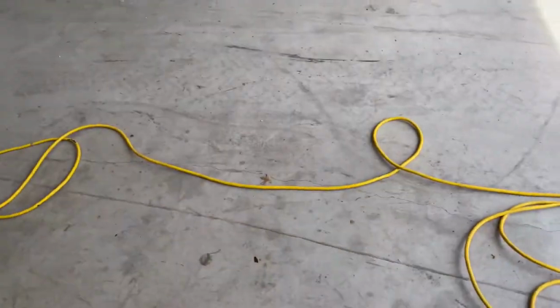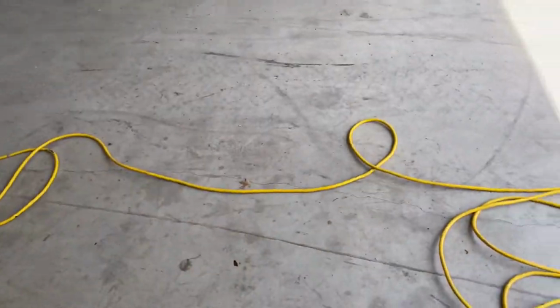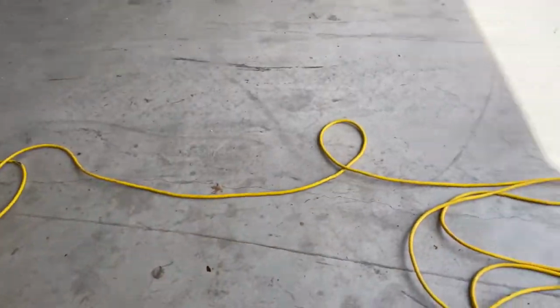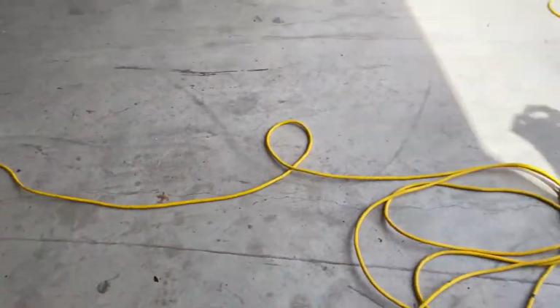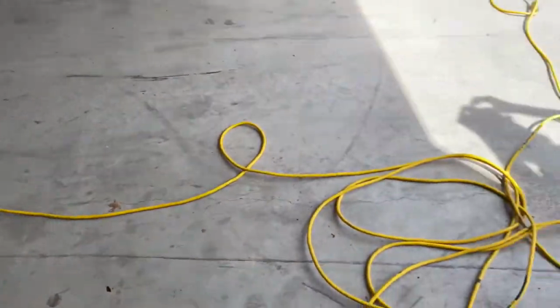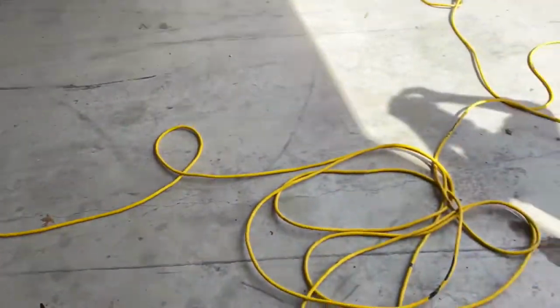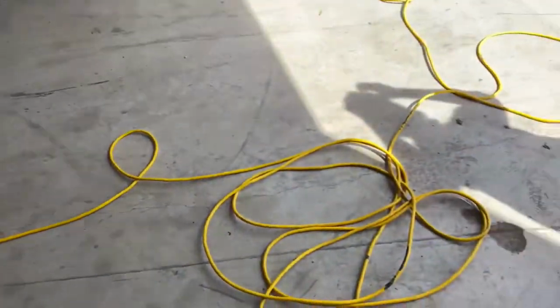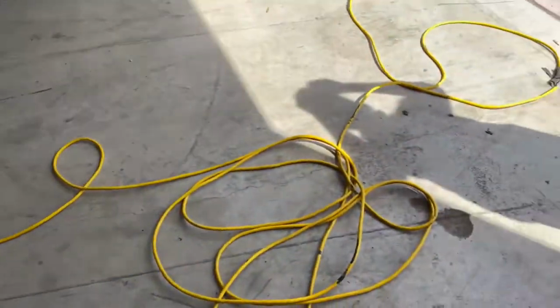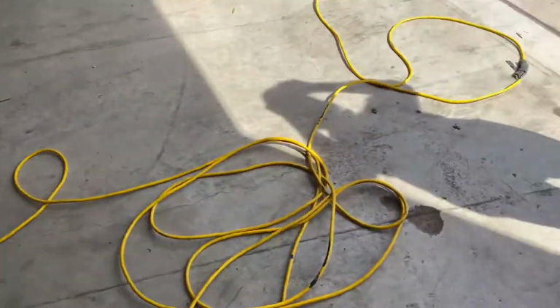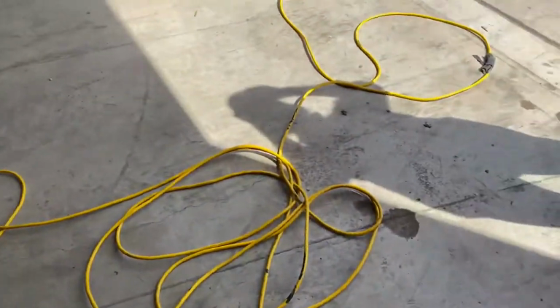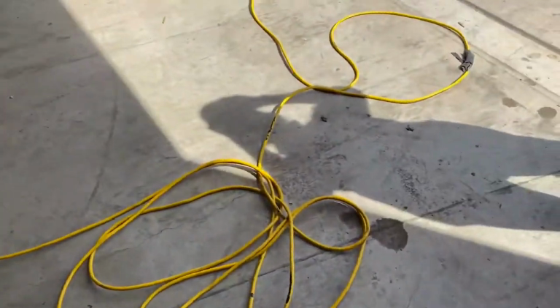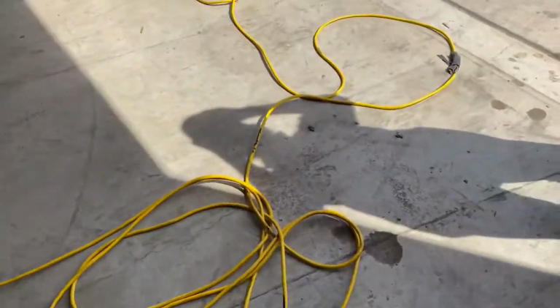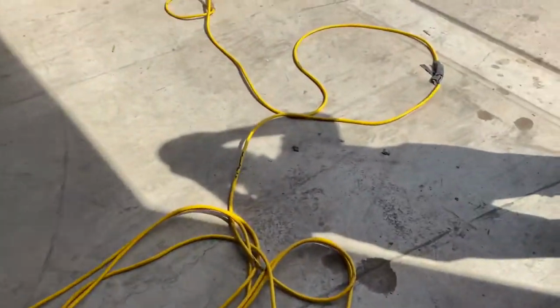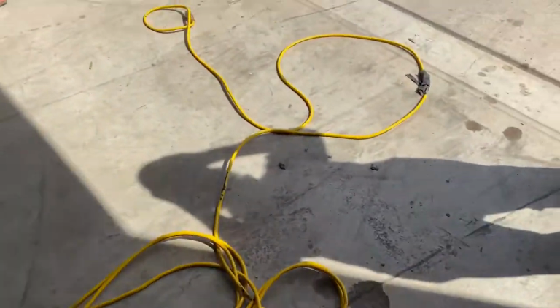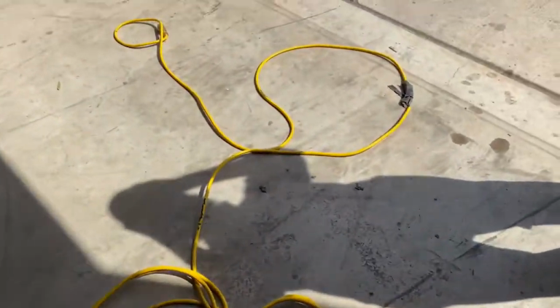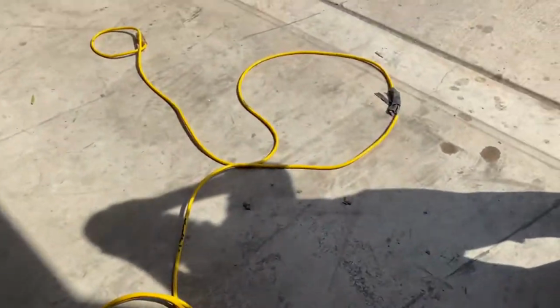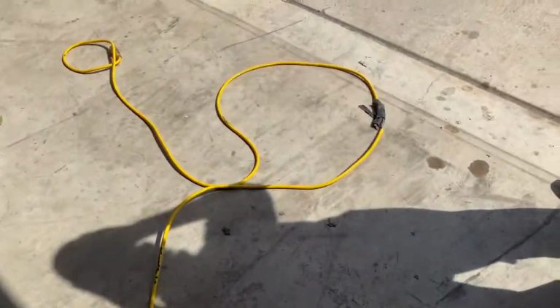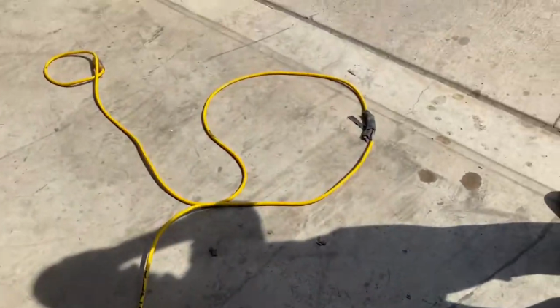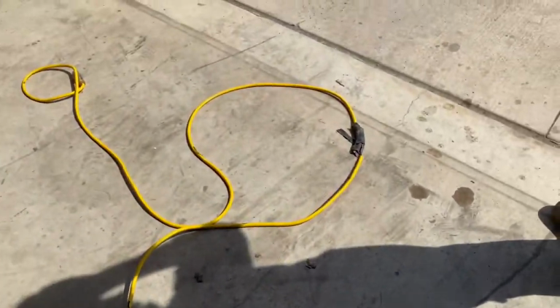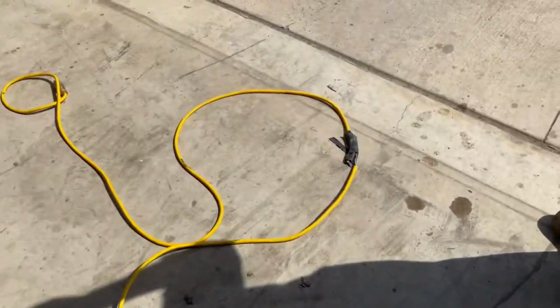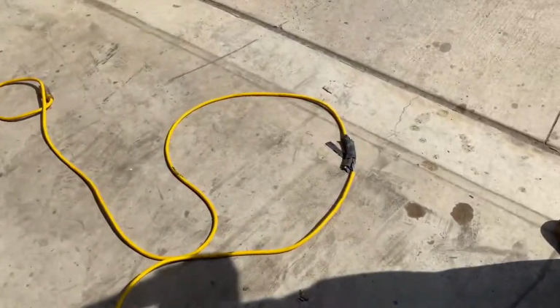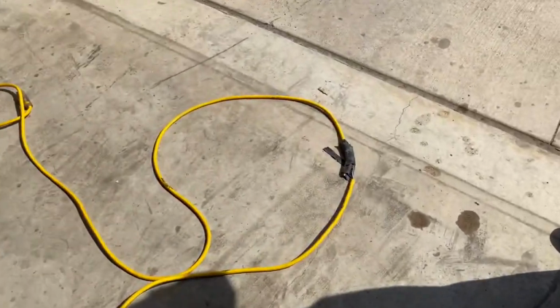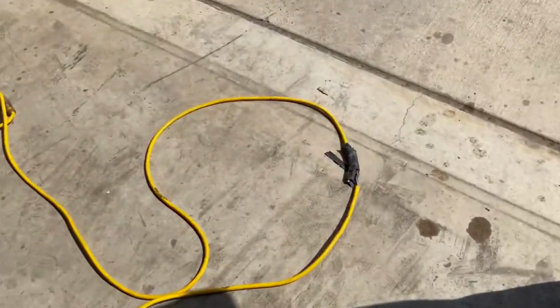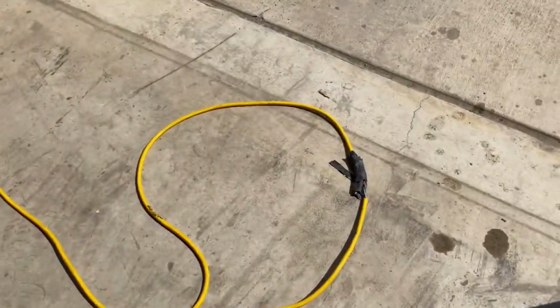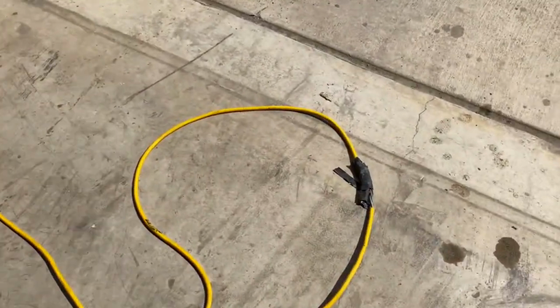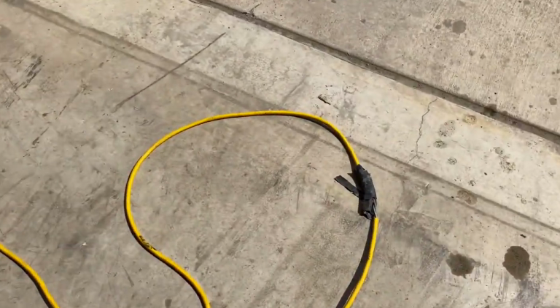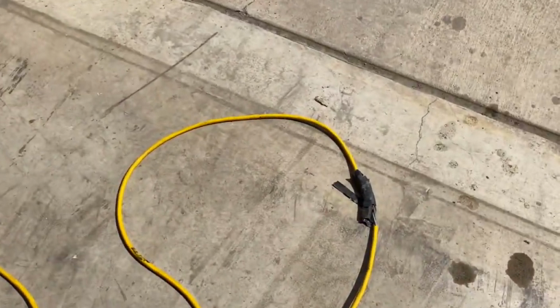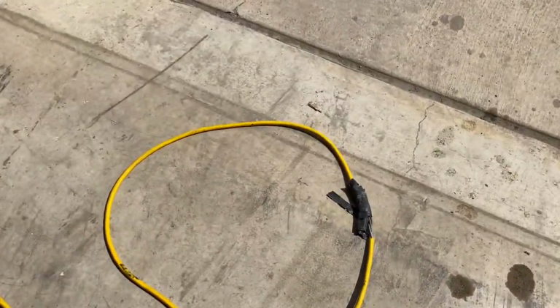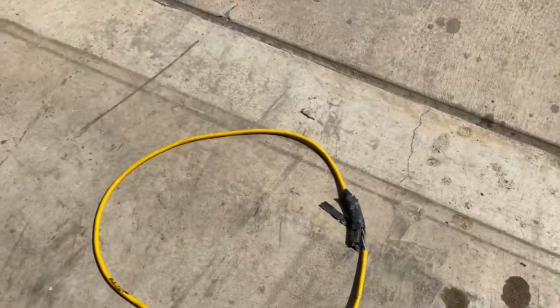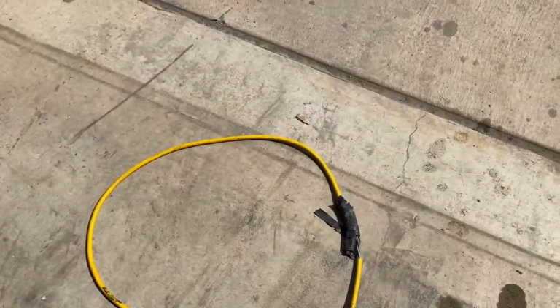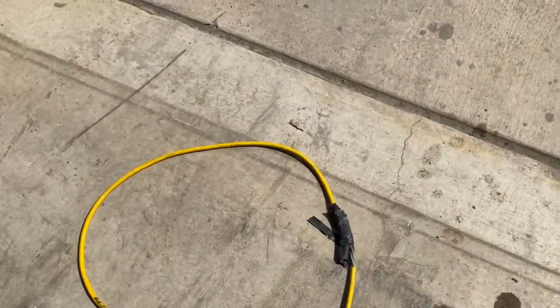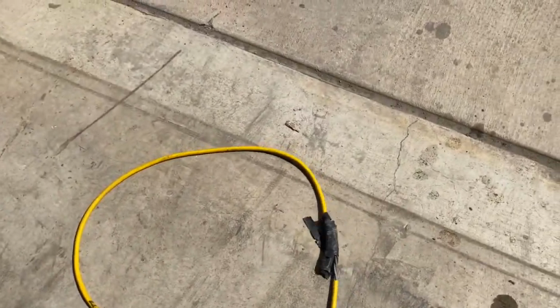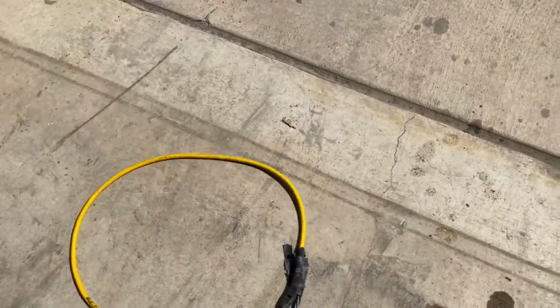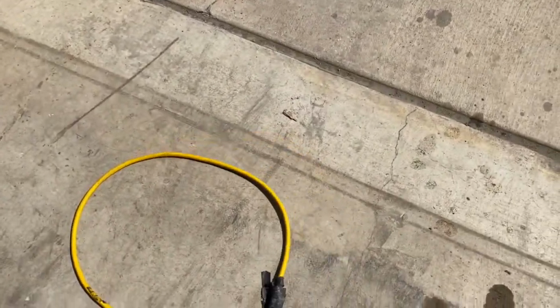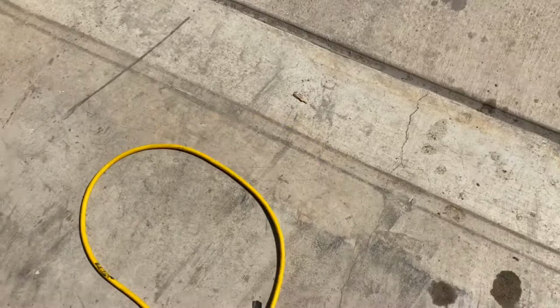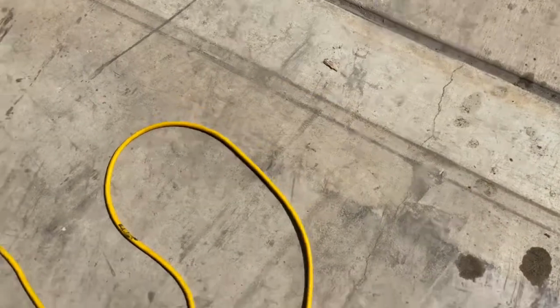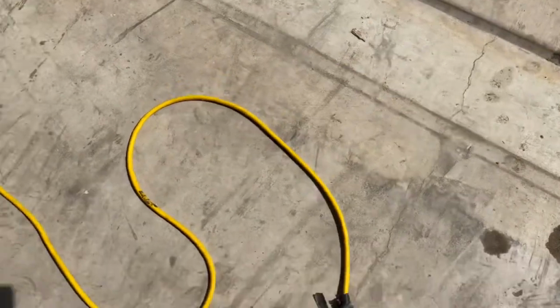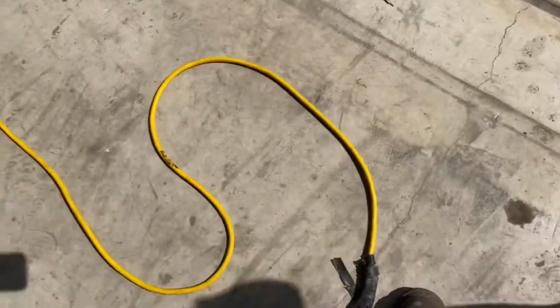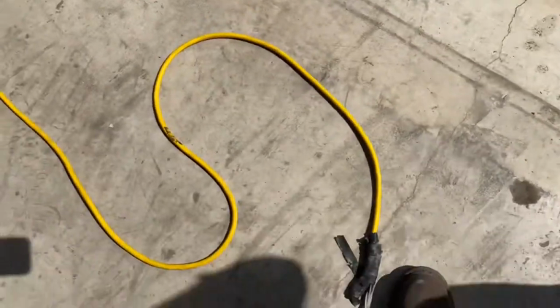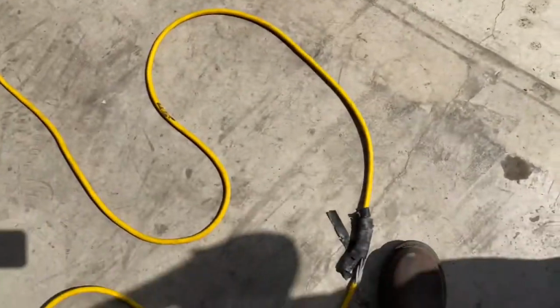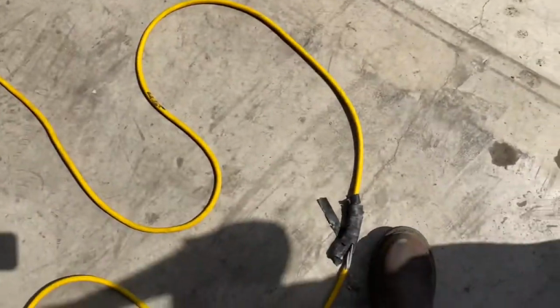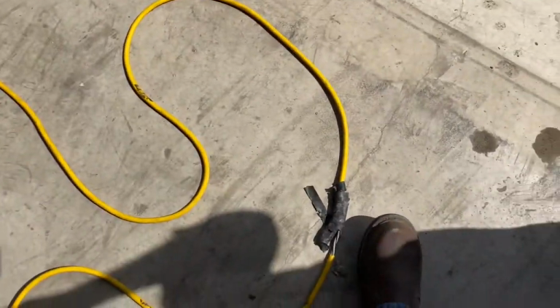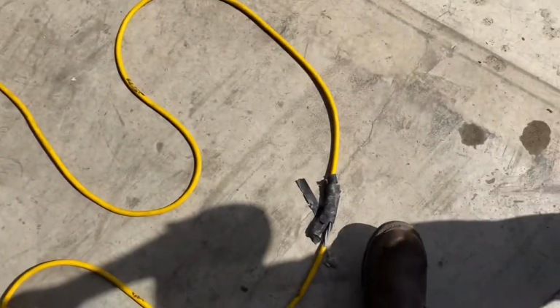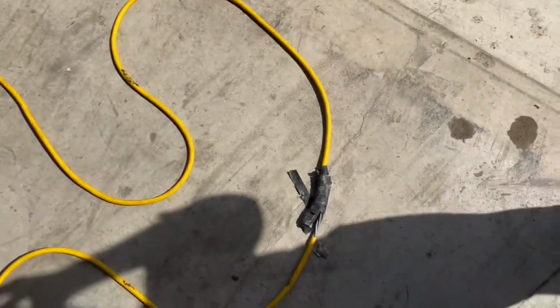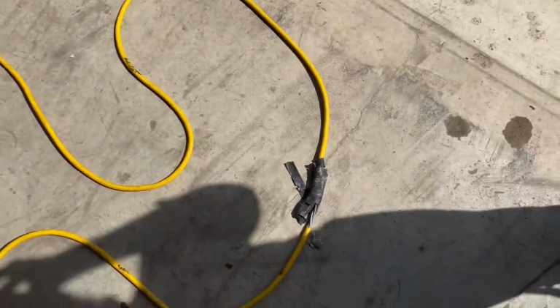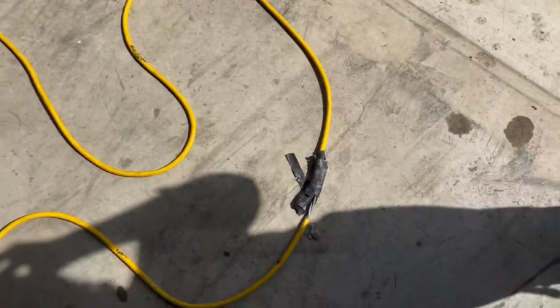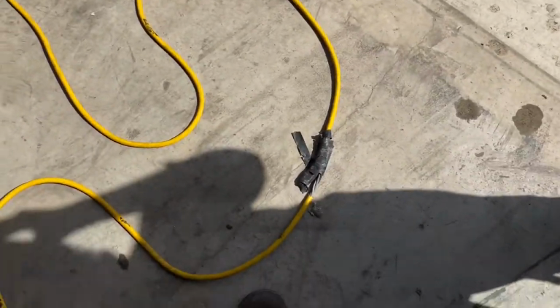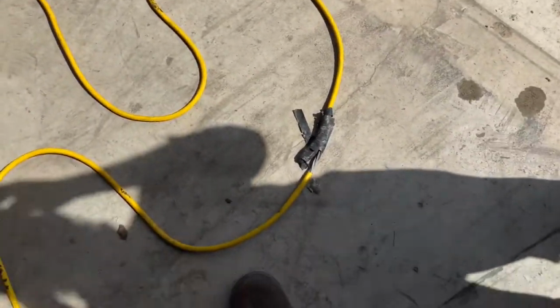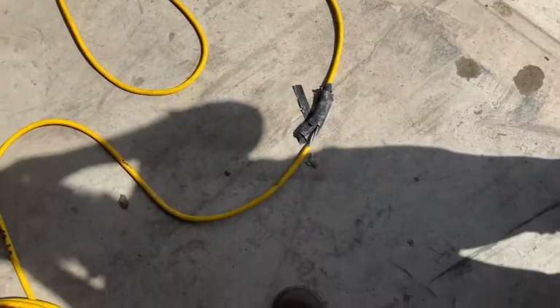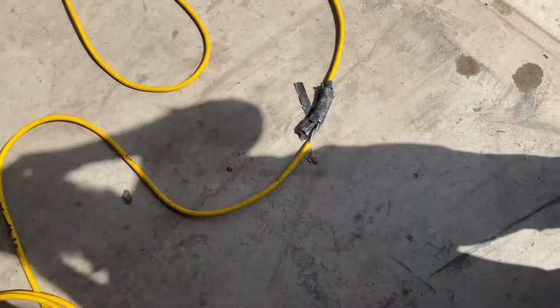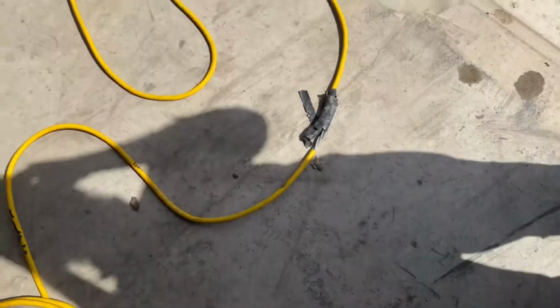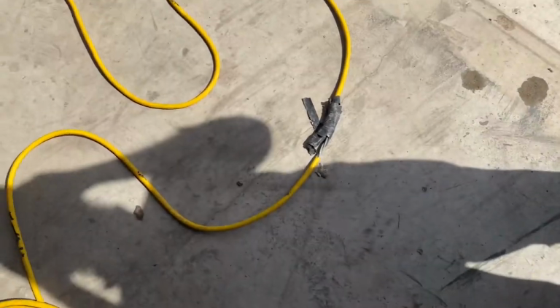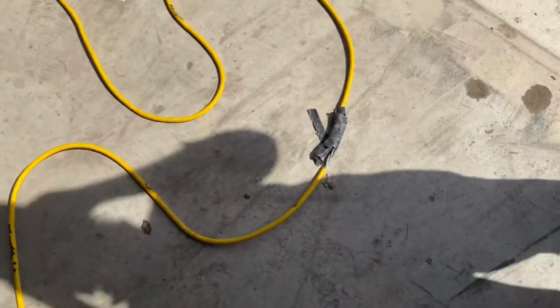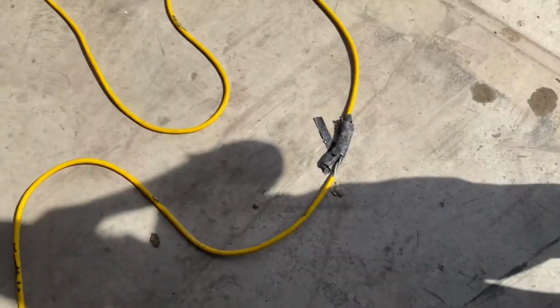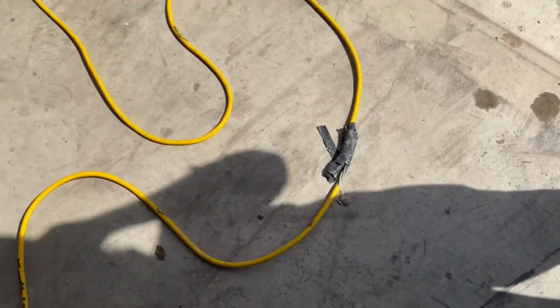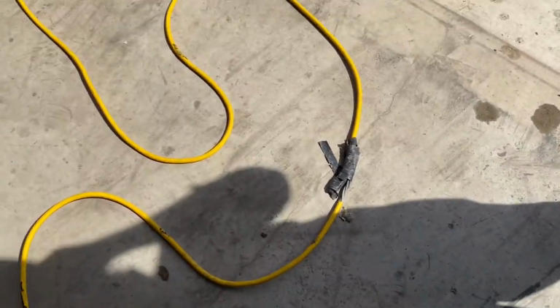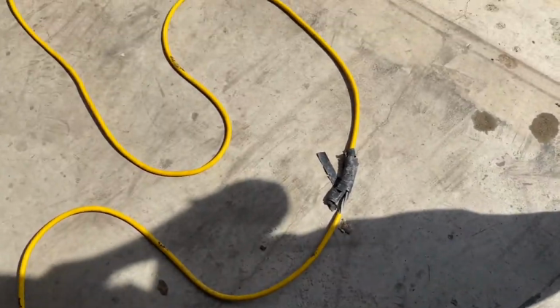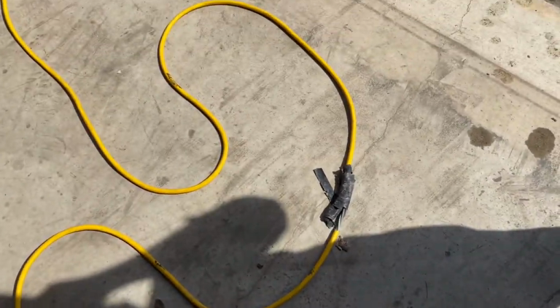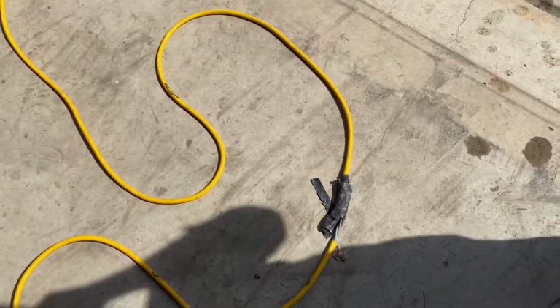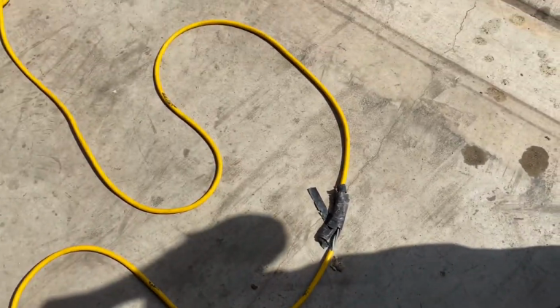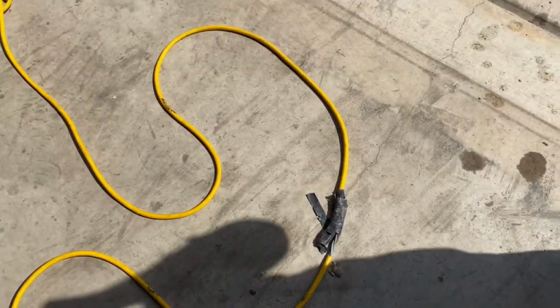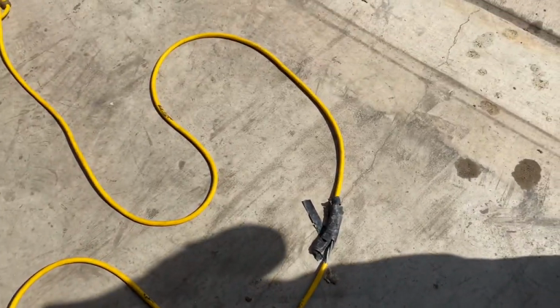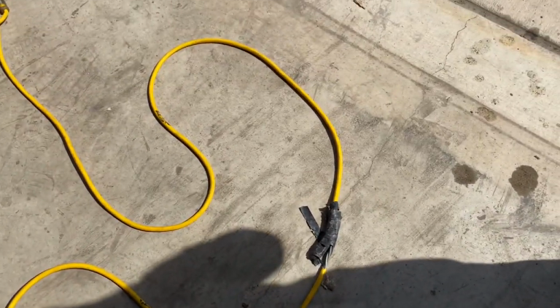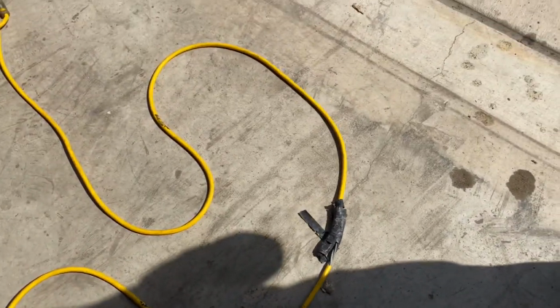Hey, what's up y'all? It's Kai. So we got an extension cord that got severed, sliced — something happened to it.